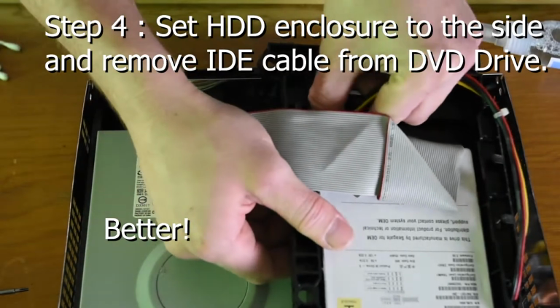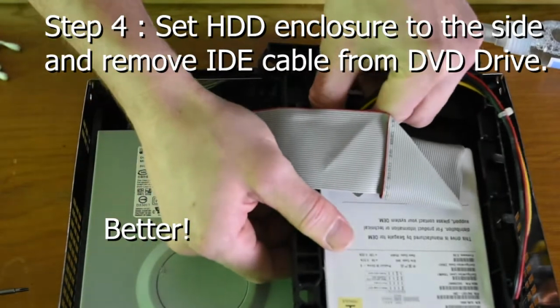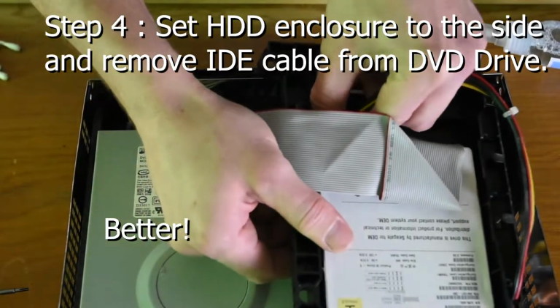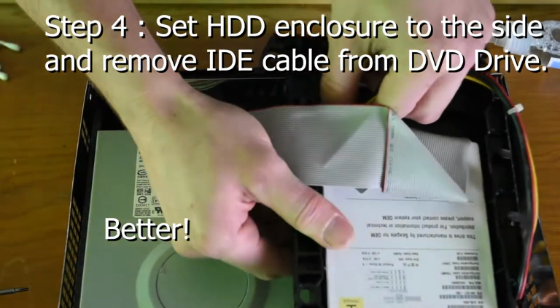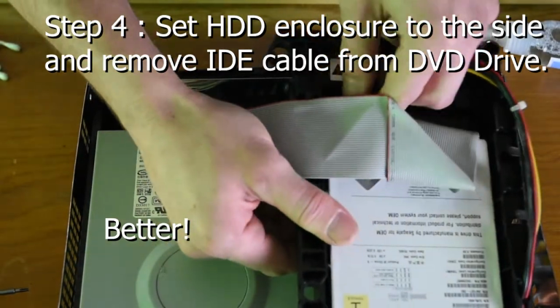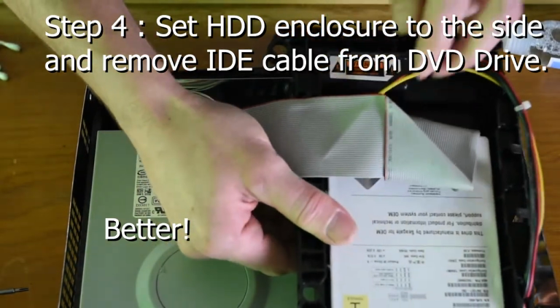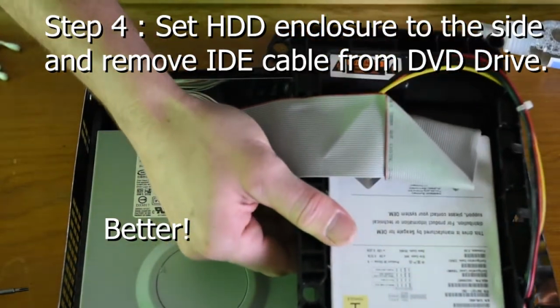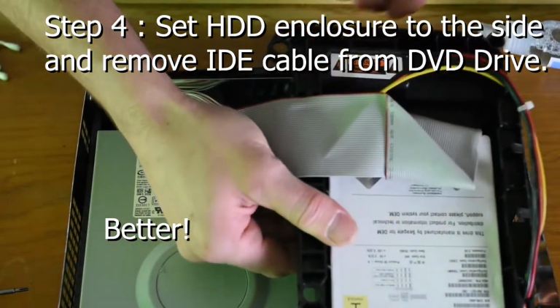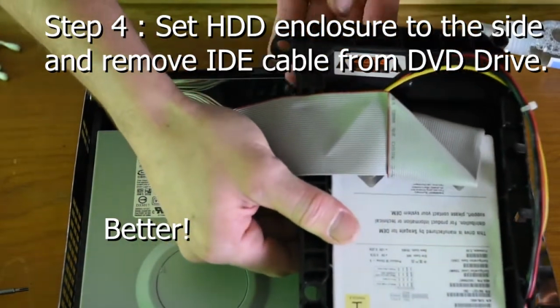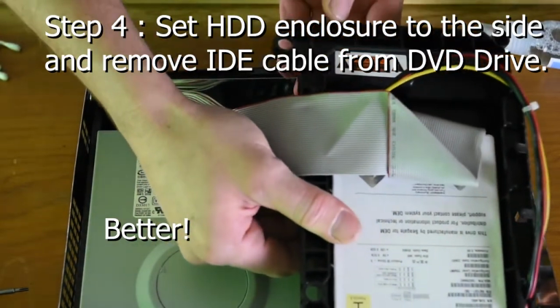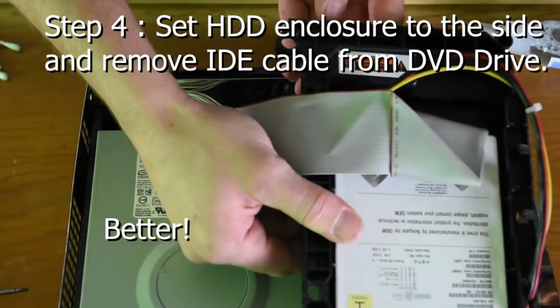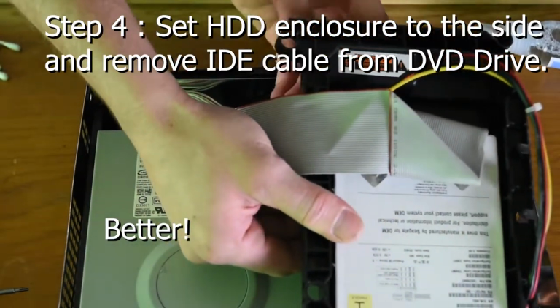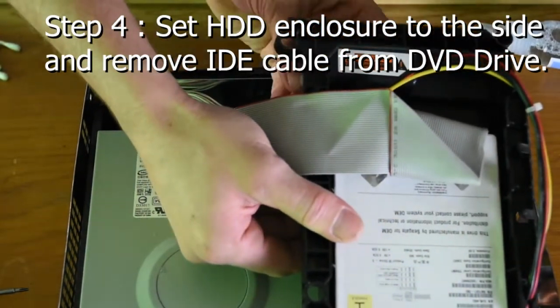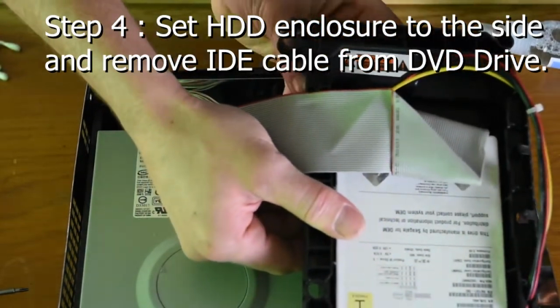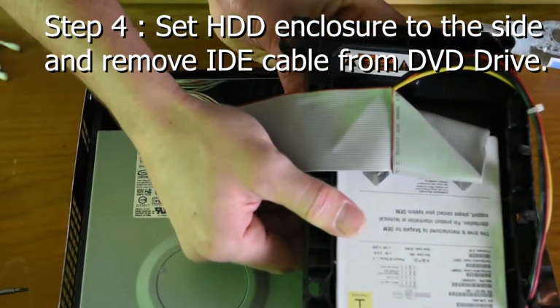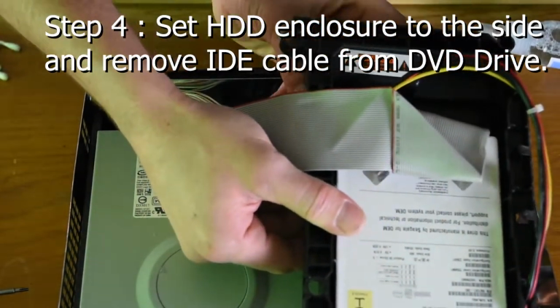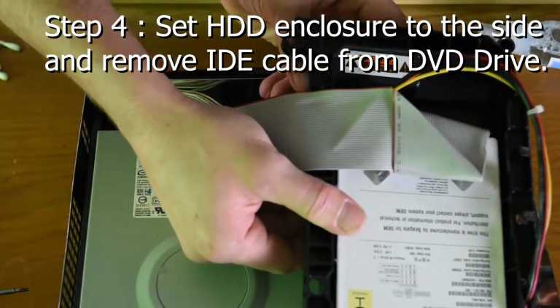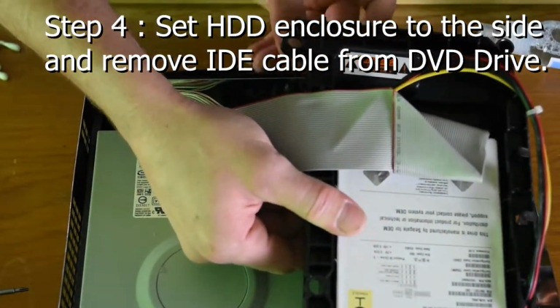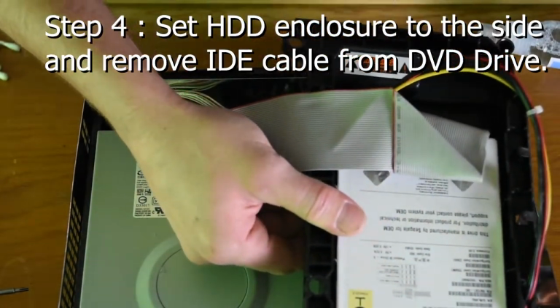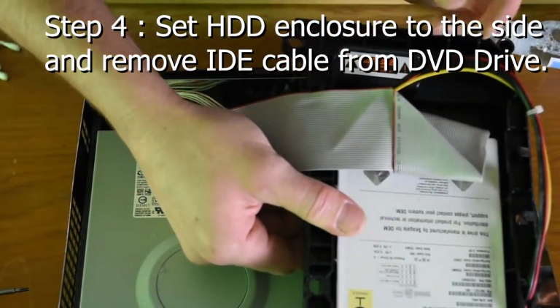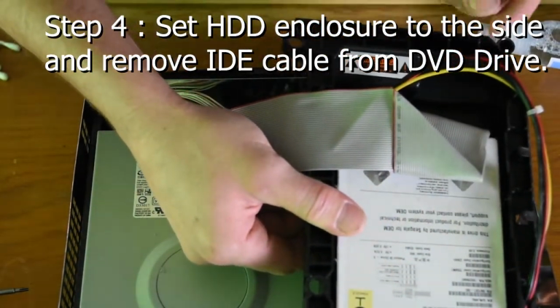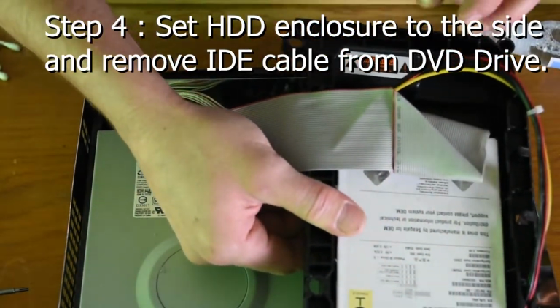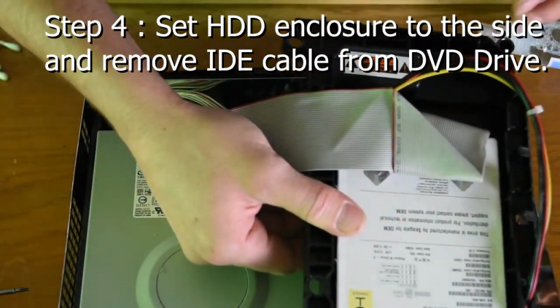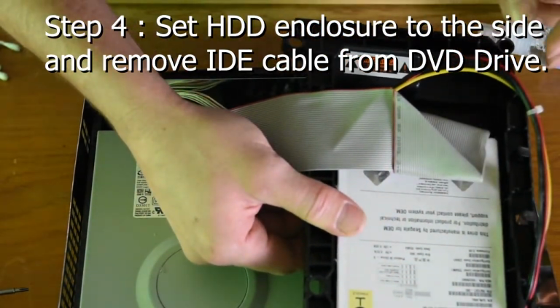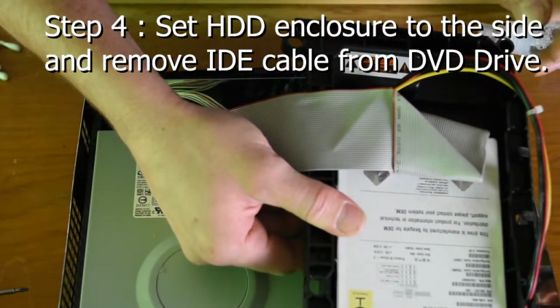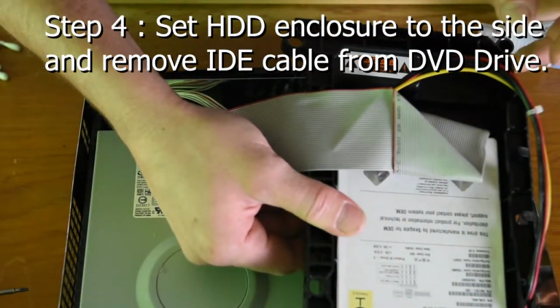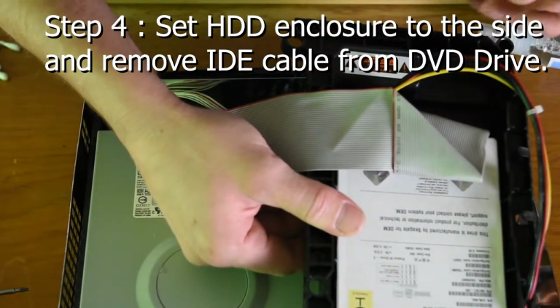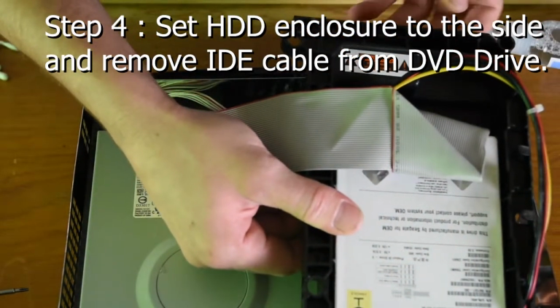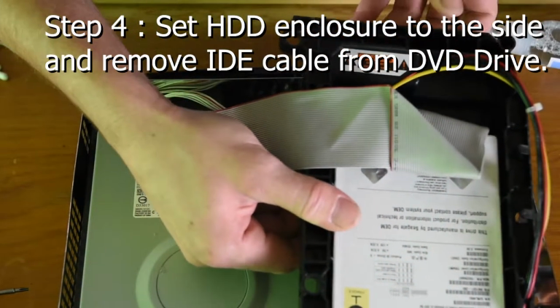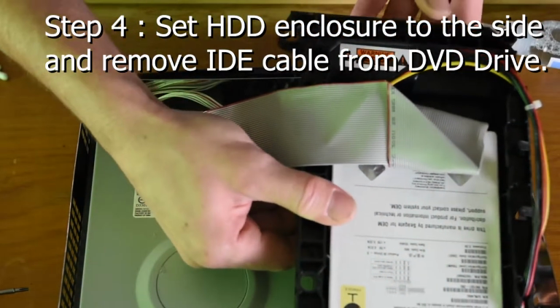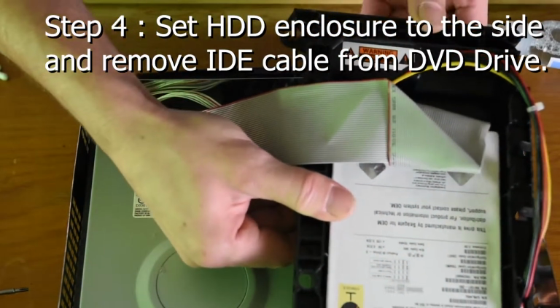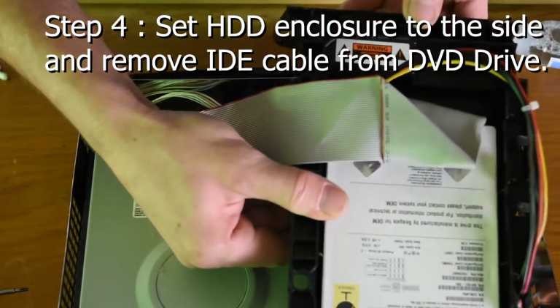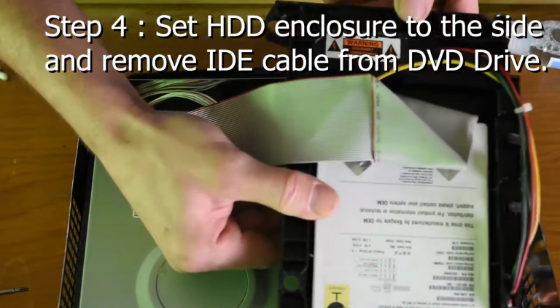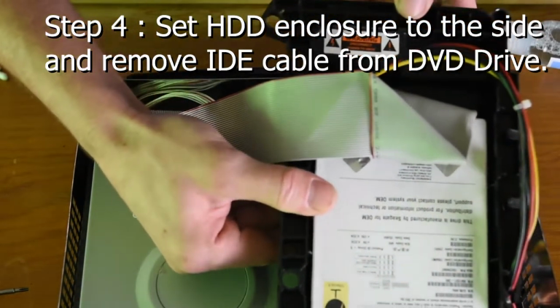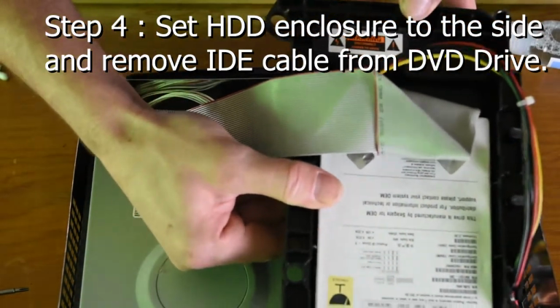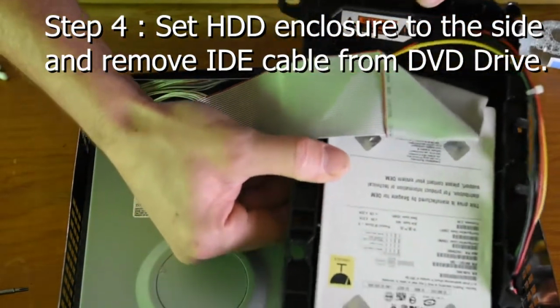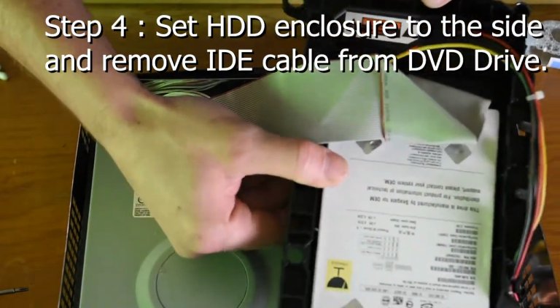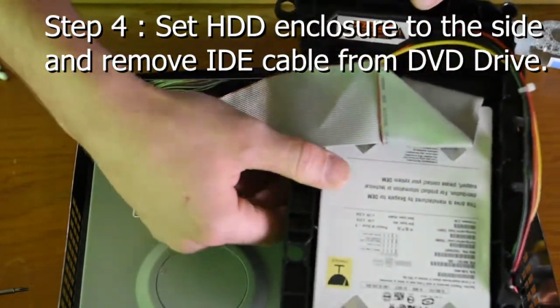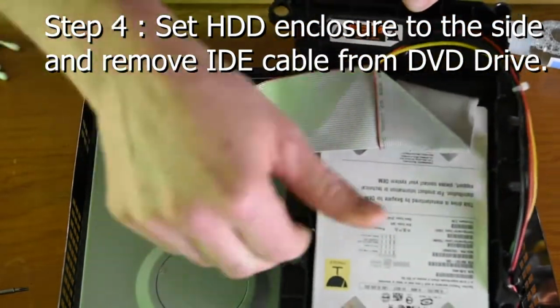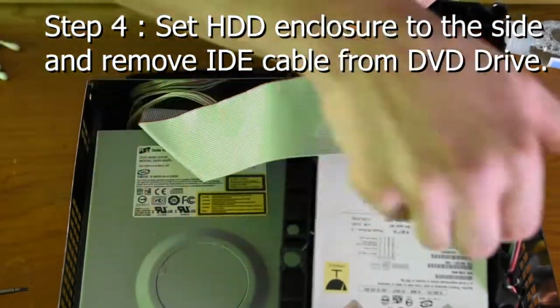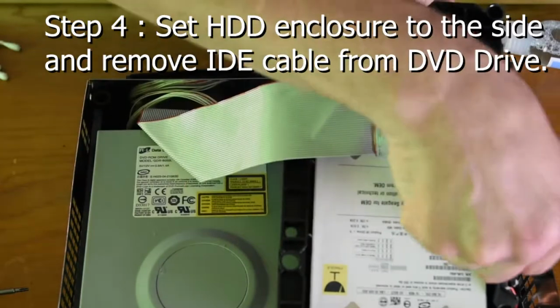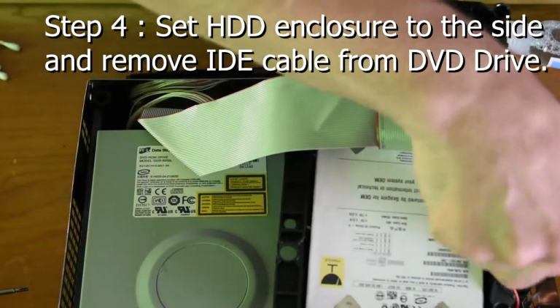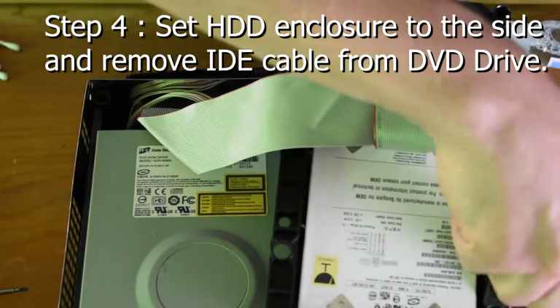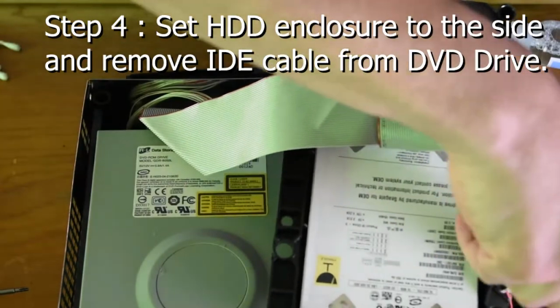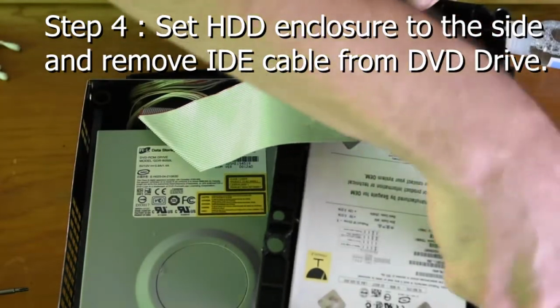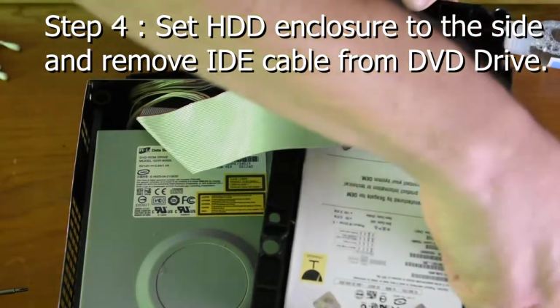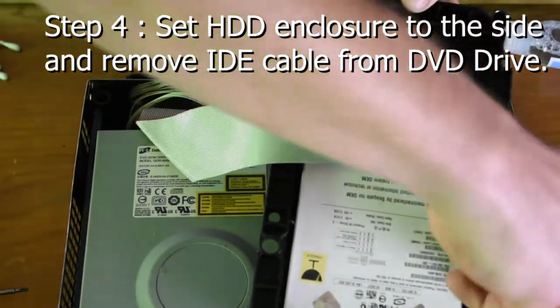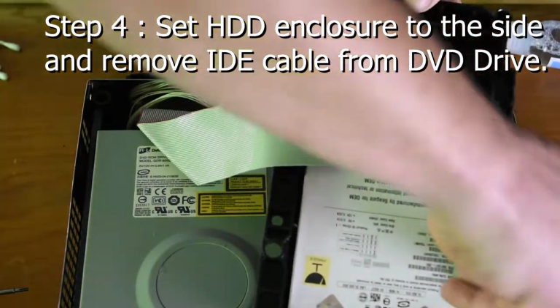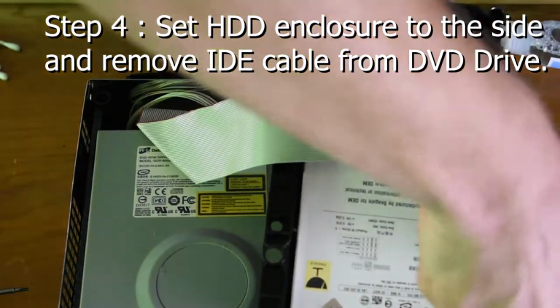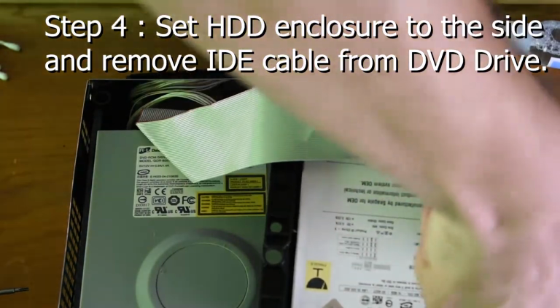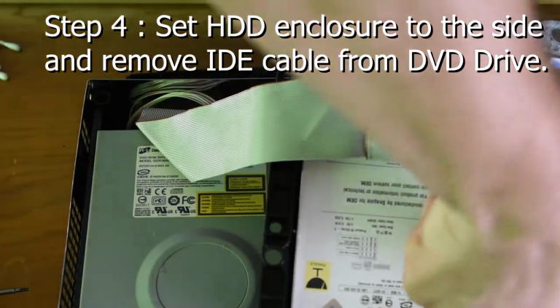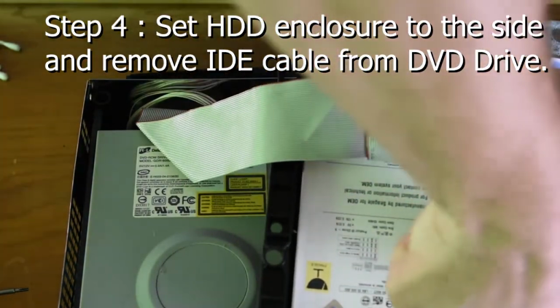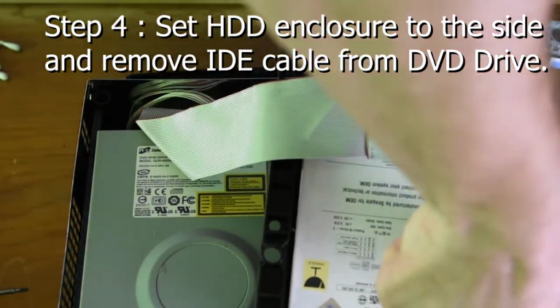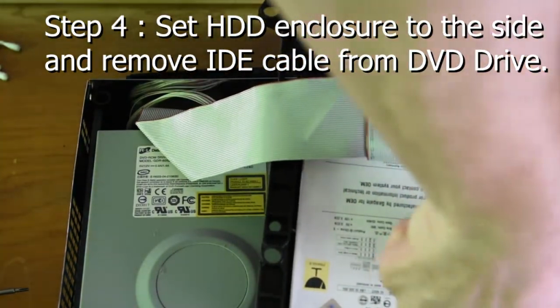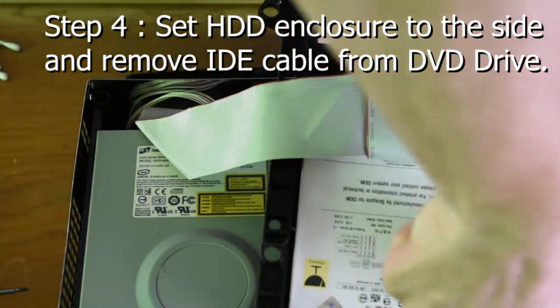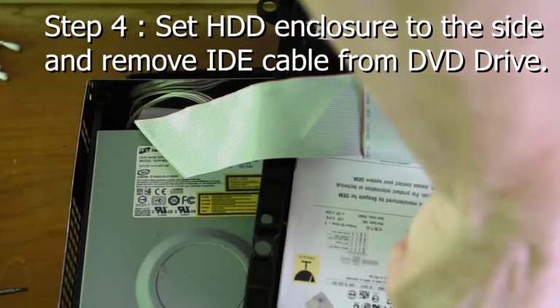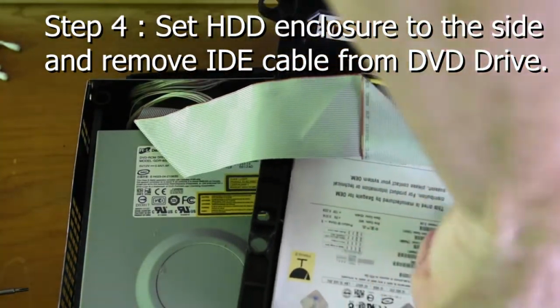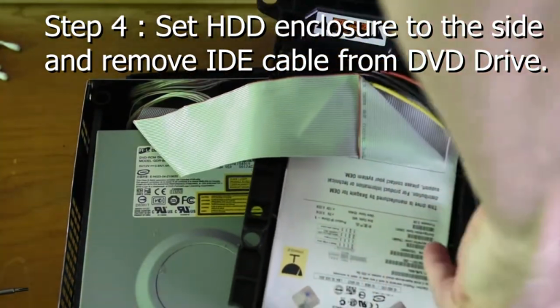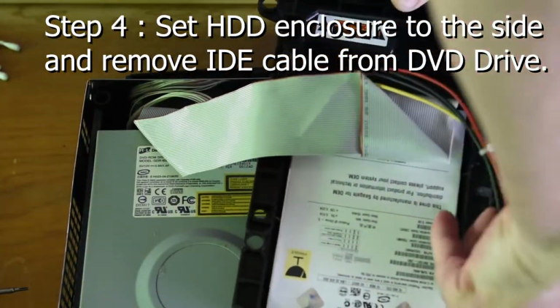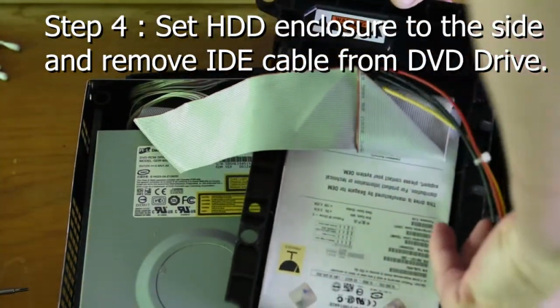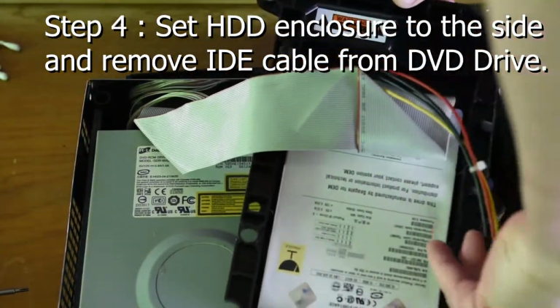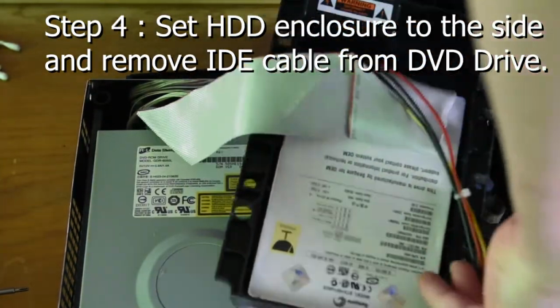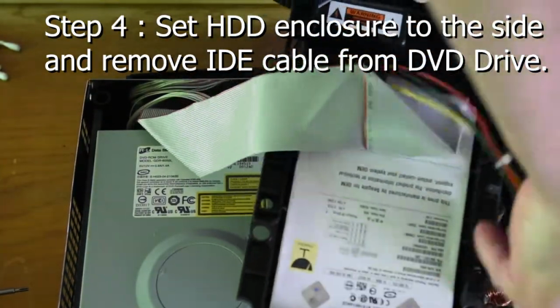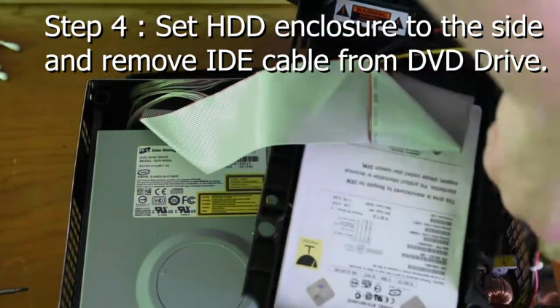Step 4: Set the HDD enclosure to the side and remove the IDE cable from the DVD drive.